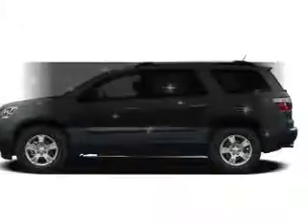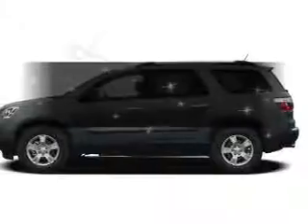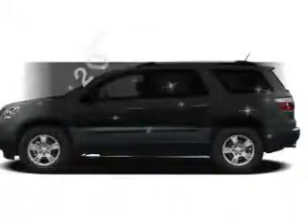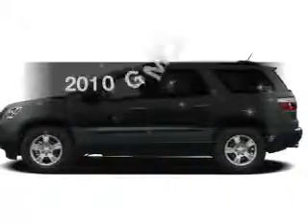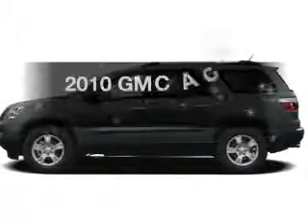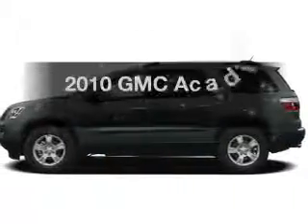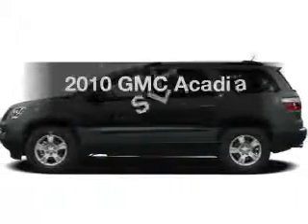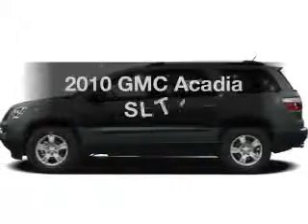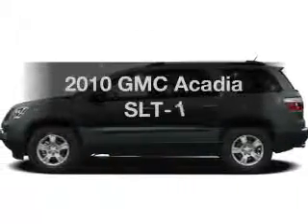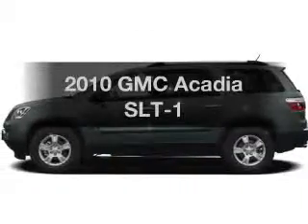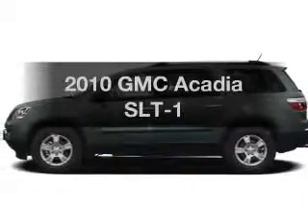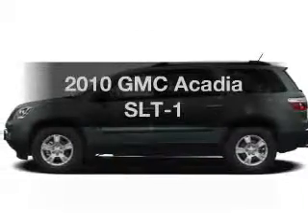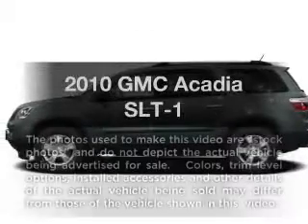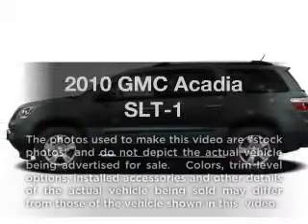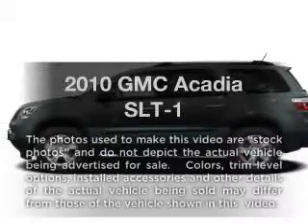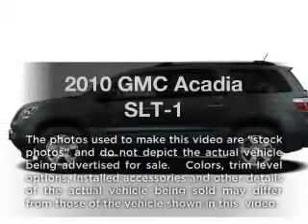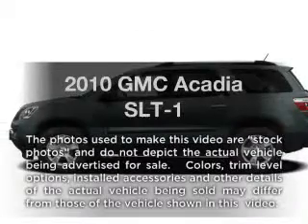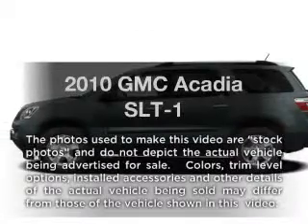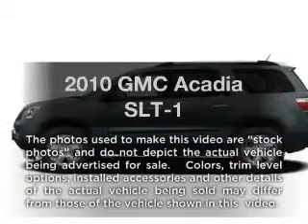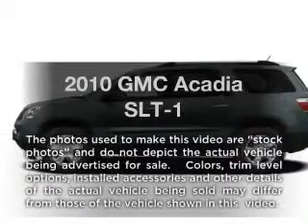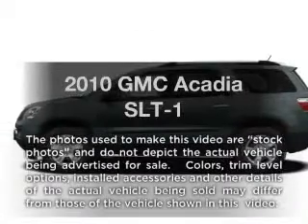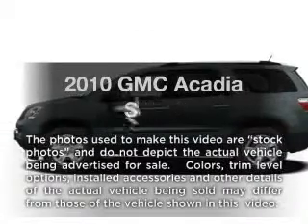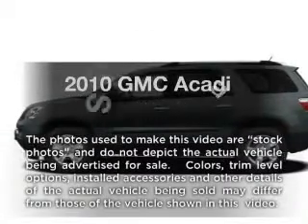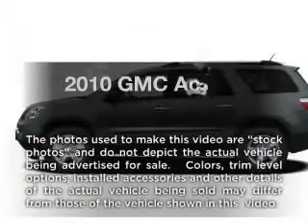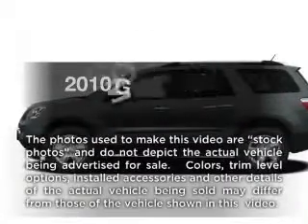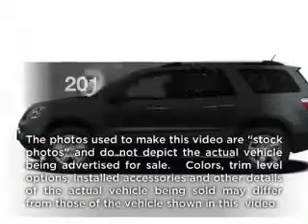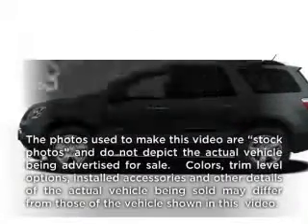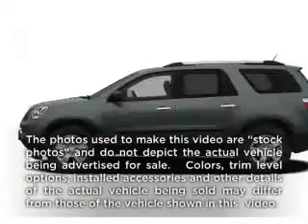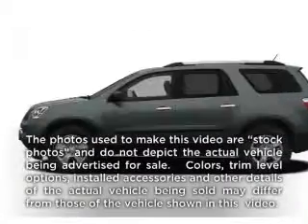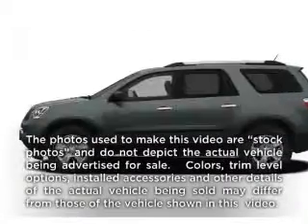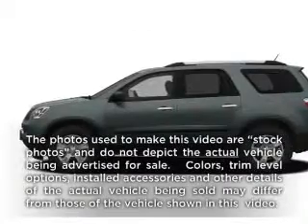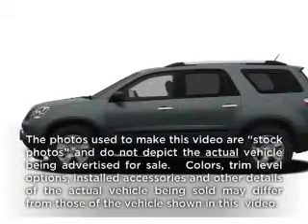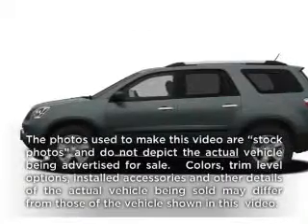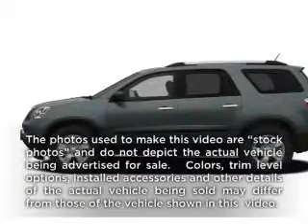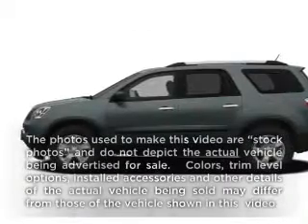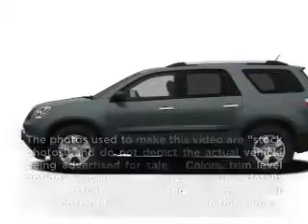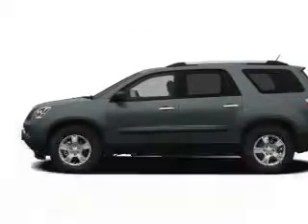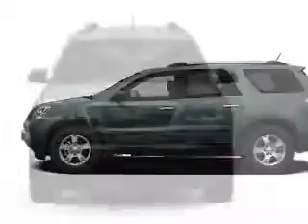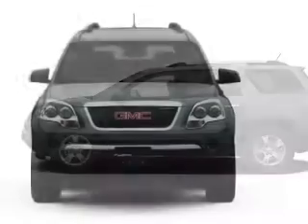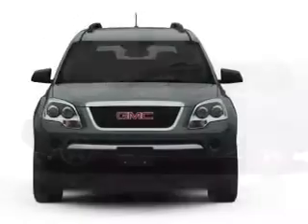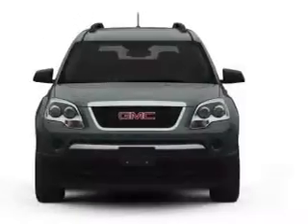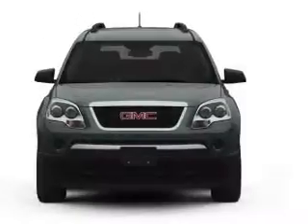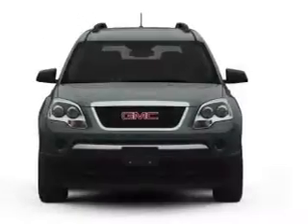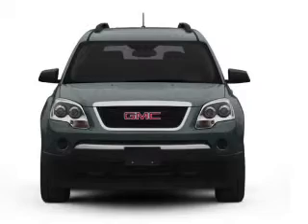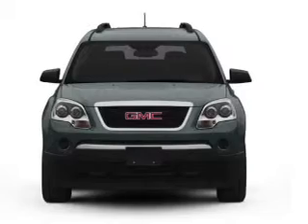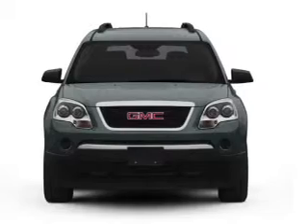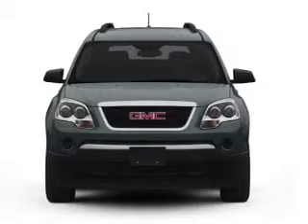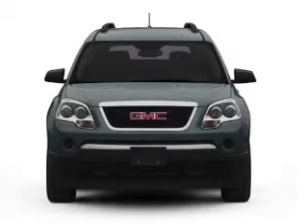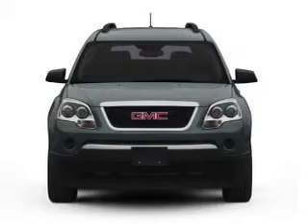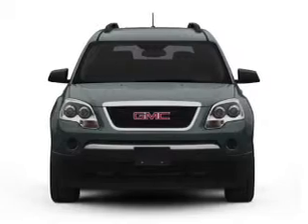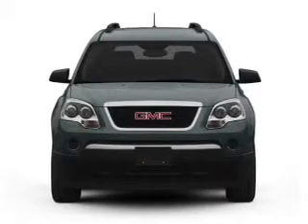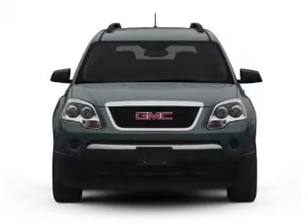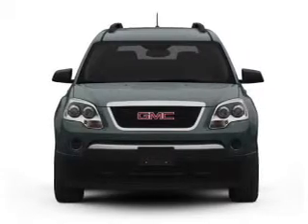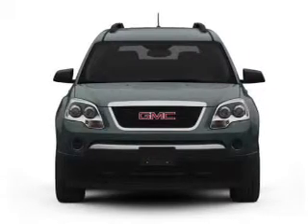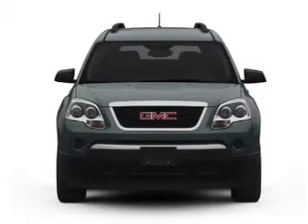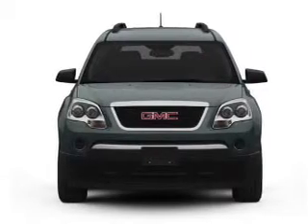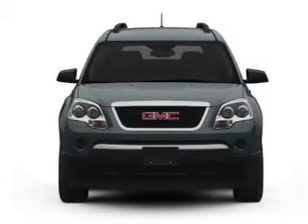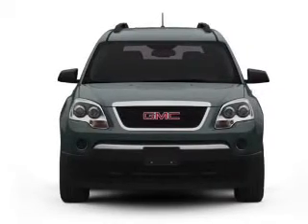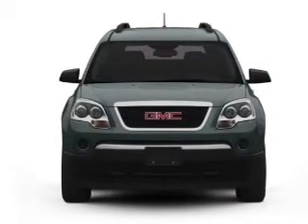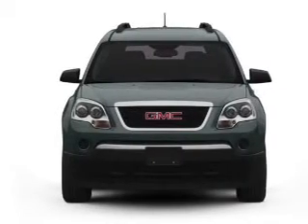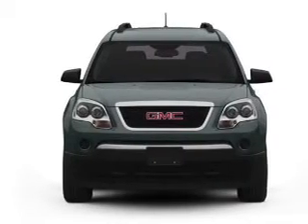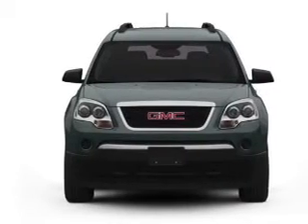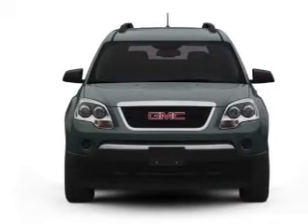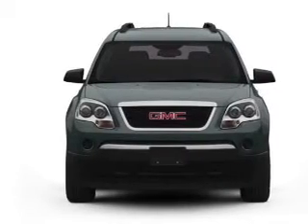Imagine yourself in this 2010 GMC Acadia. Everything you need under one roof with this great vehicle.